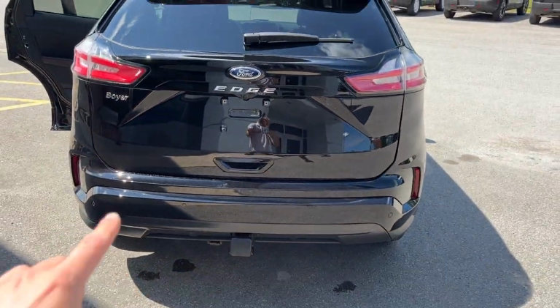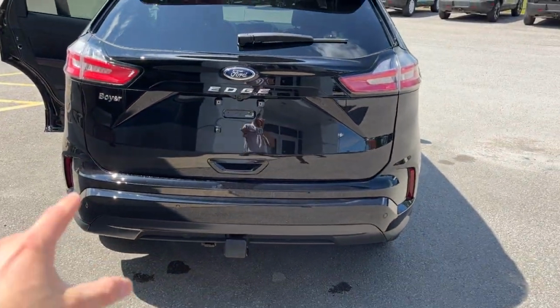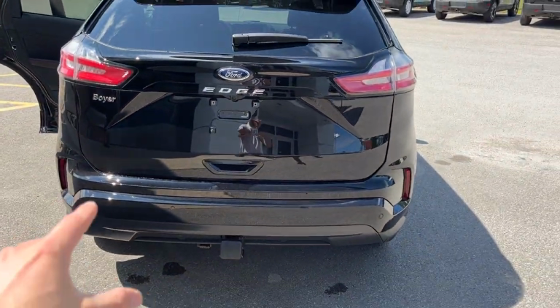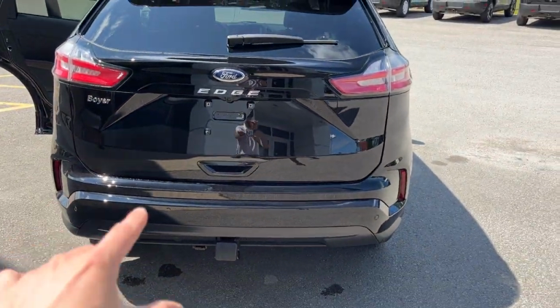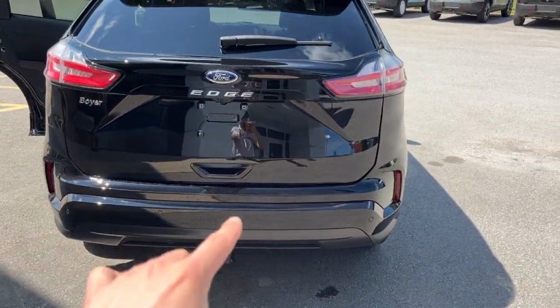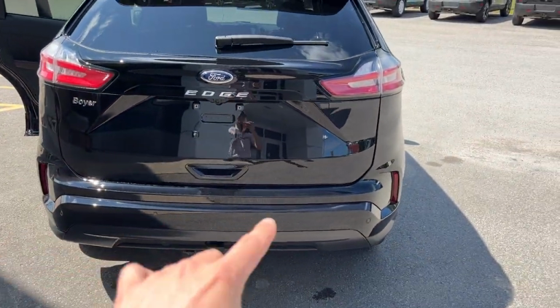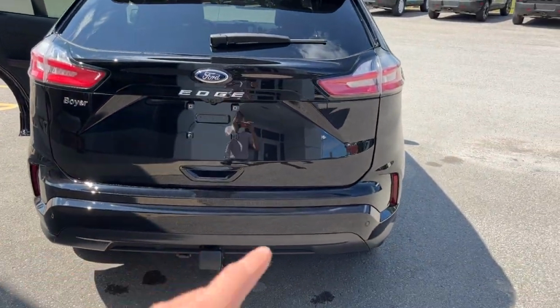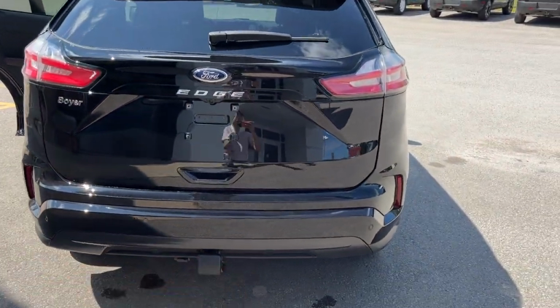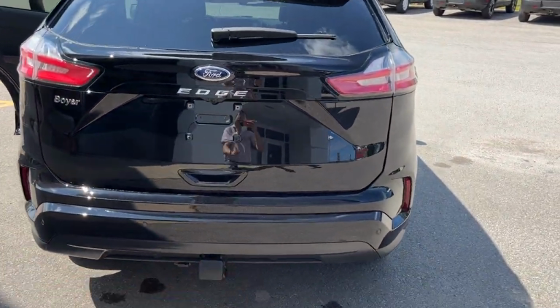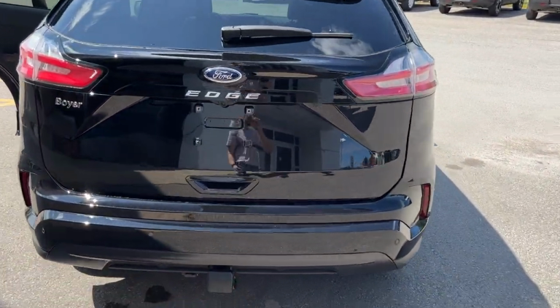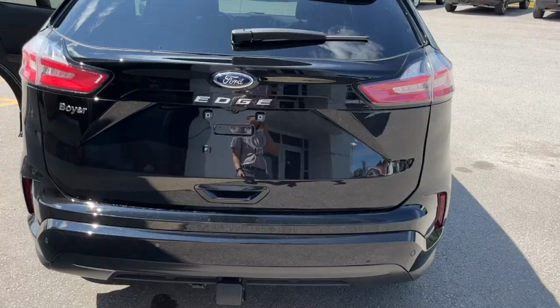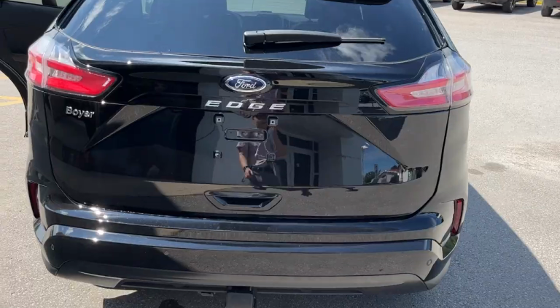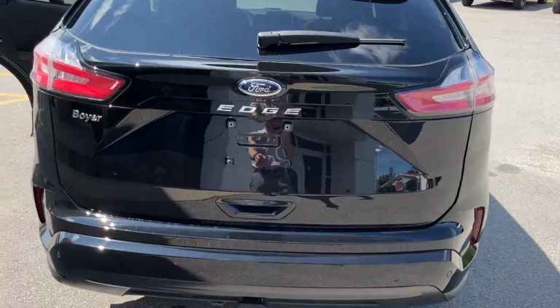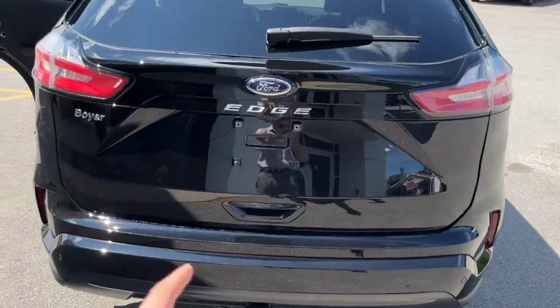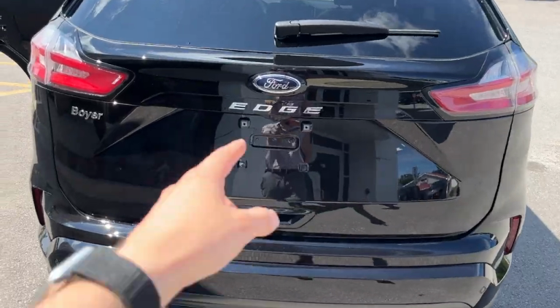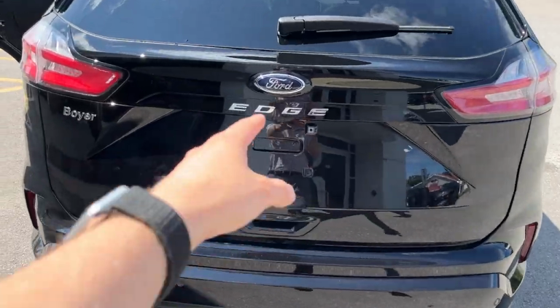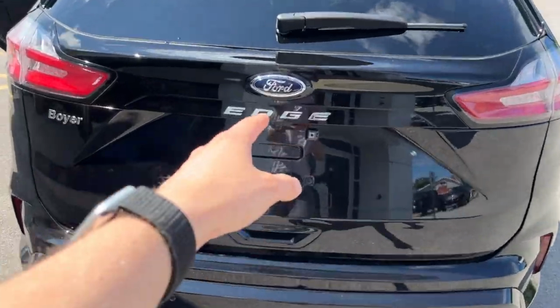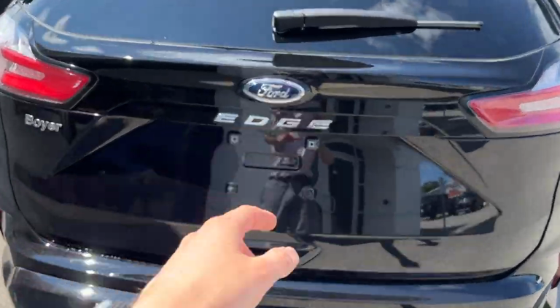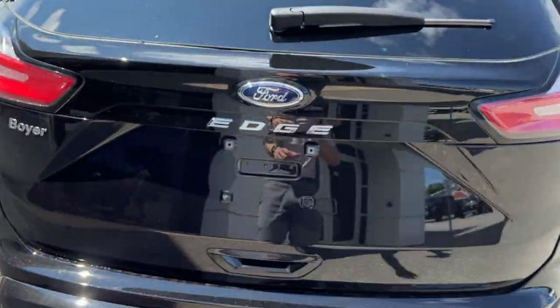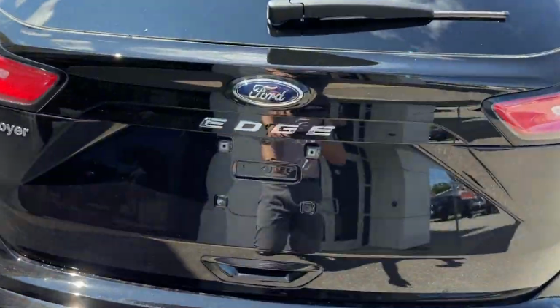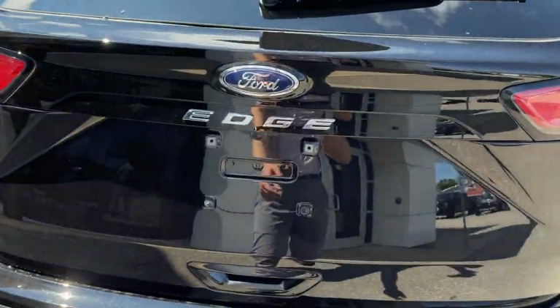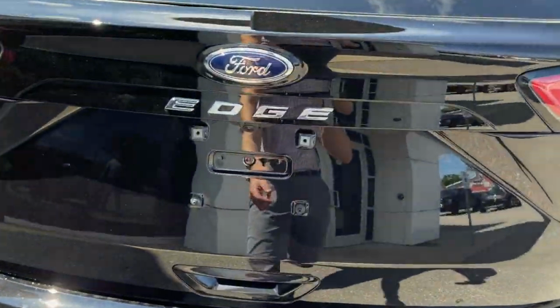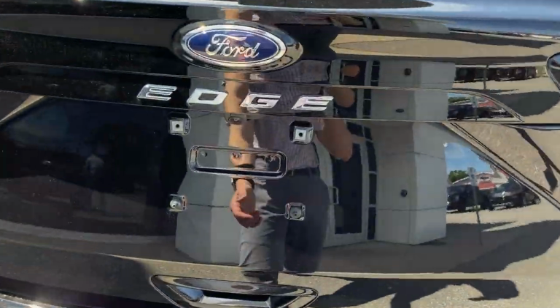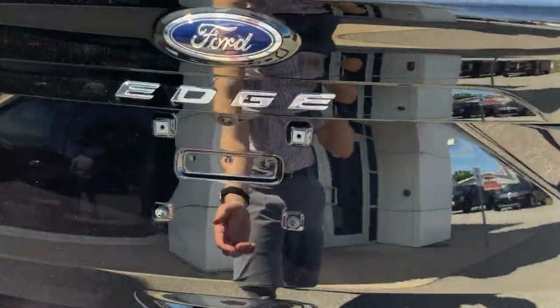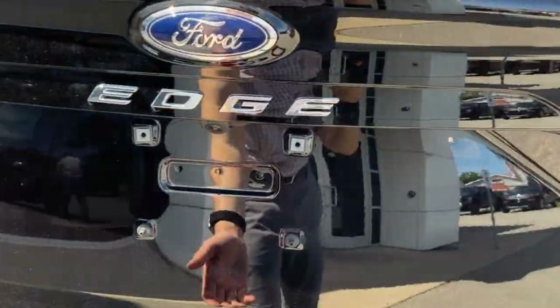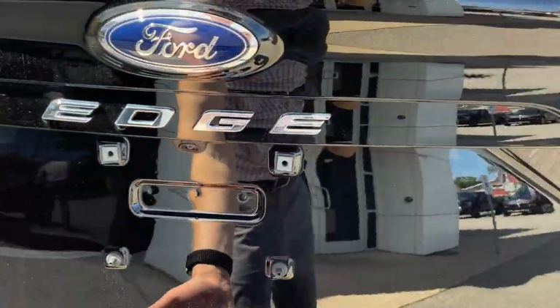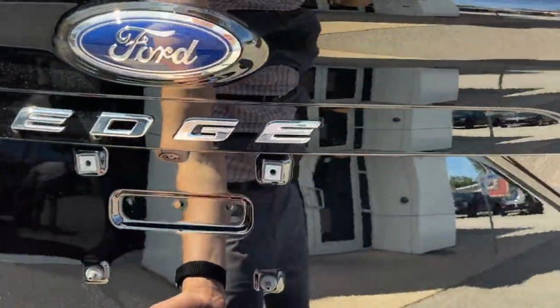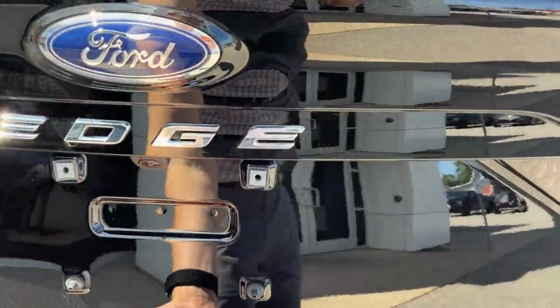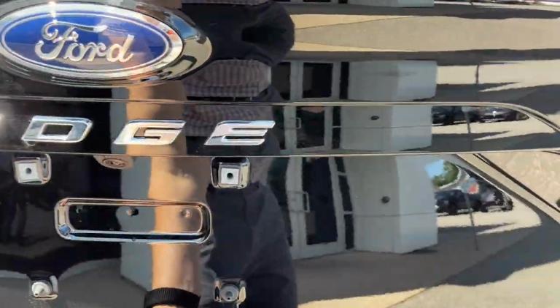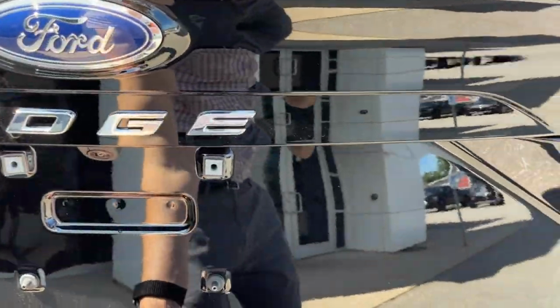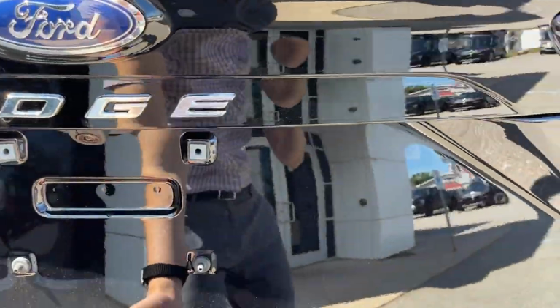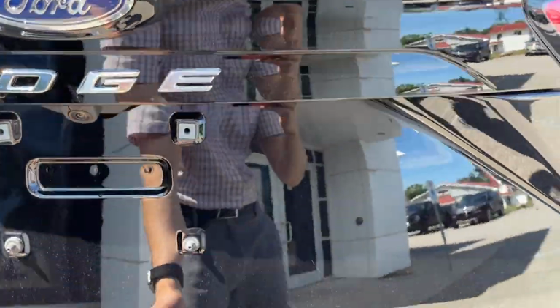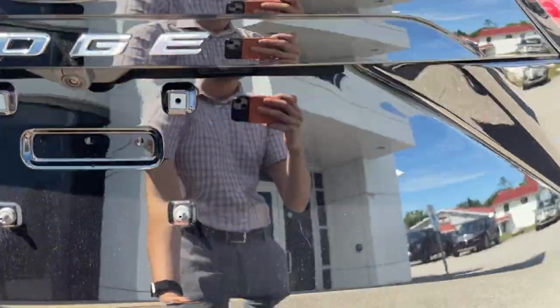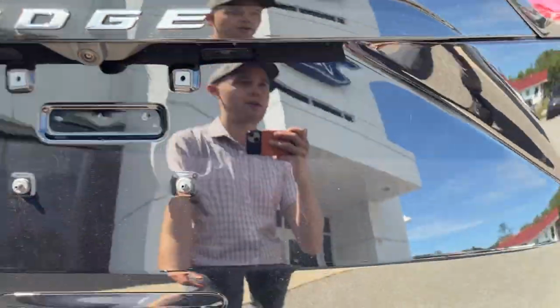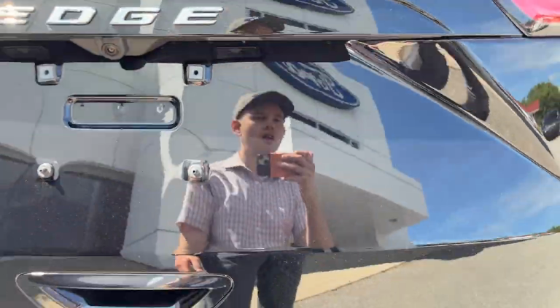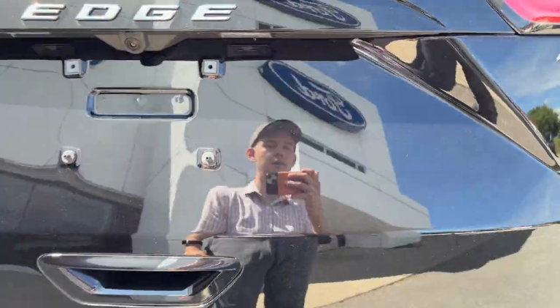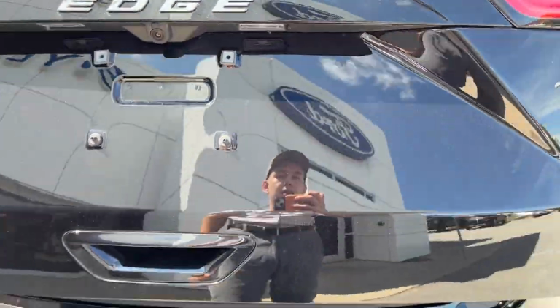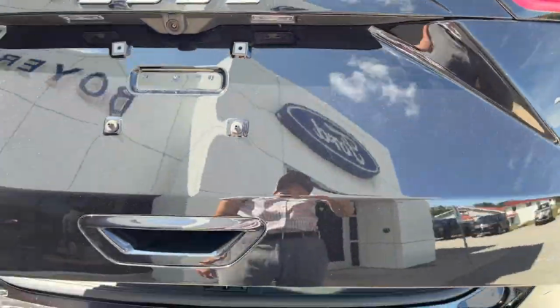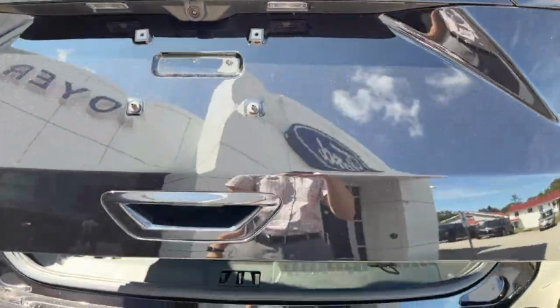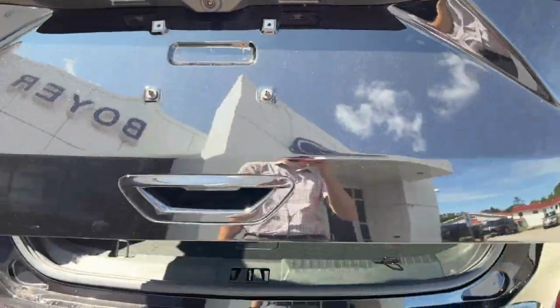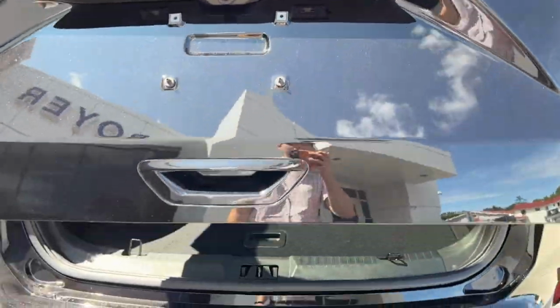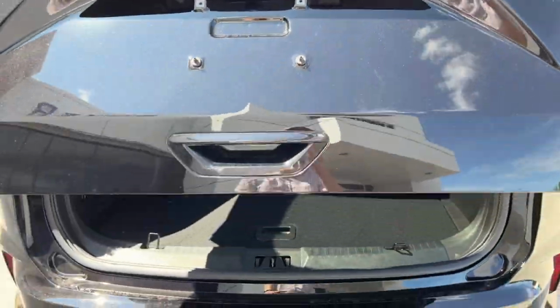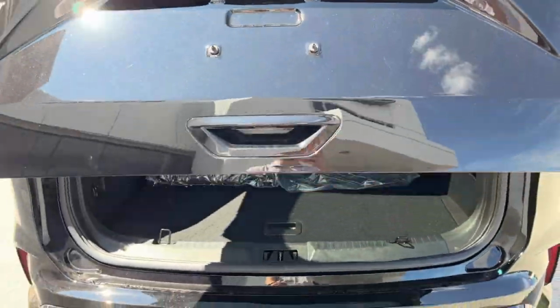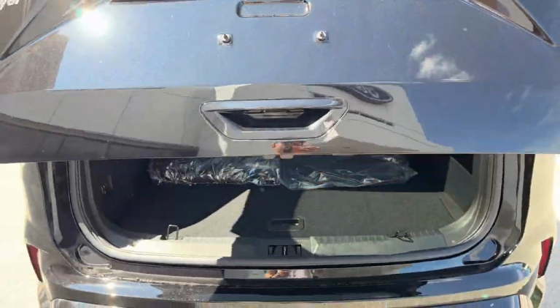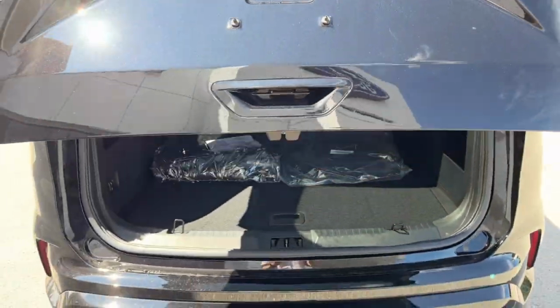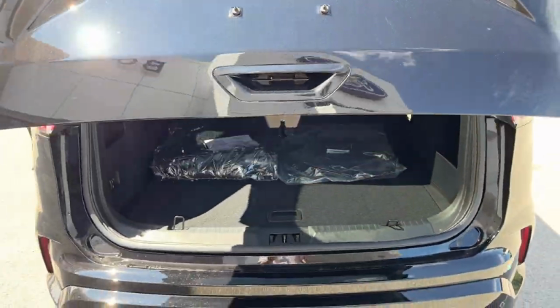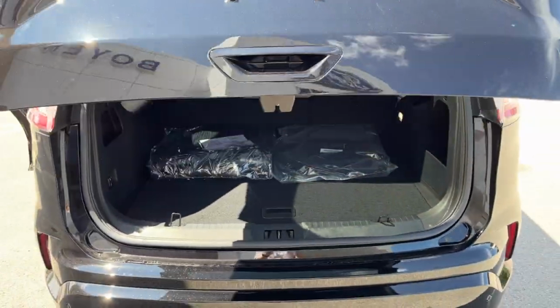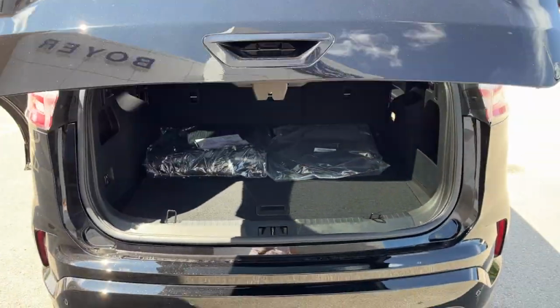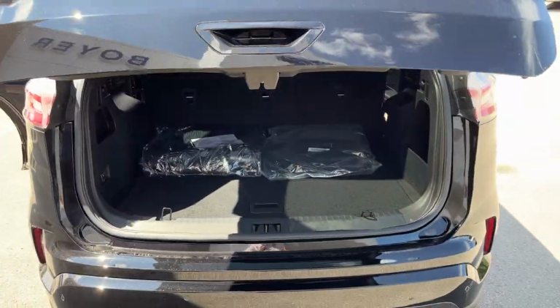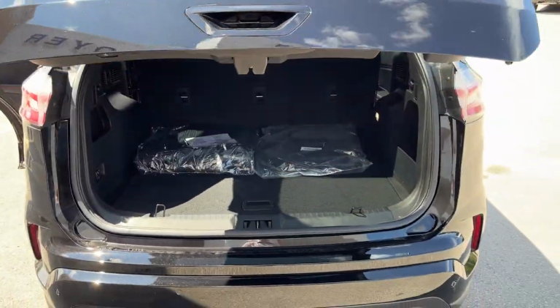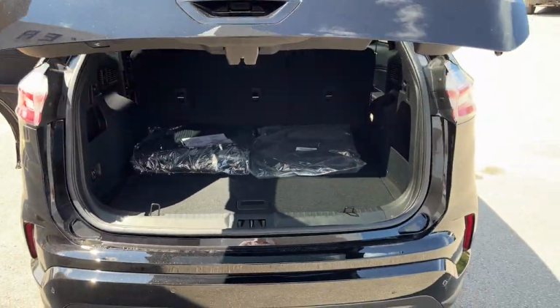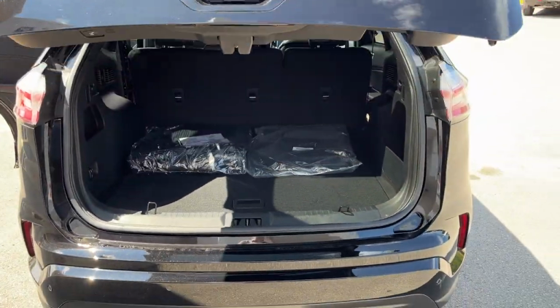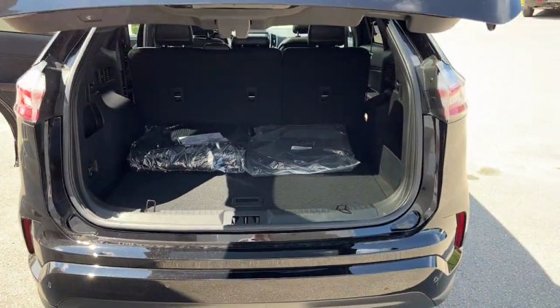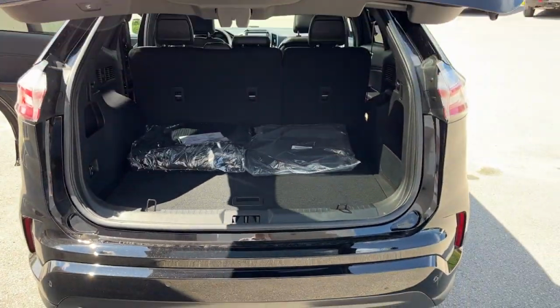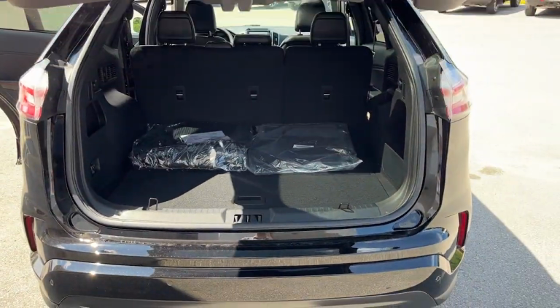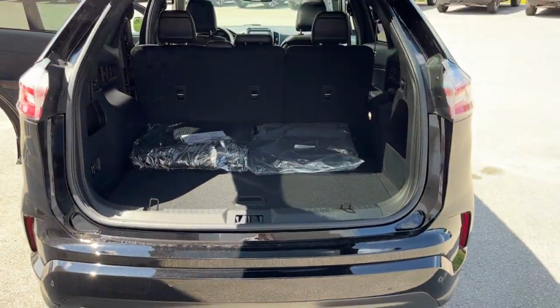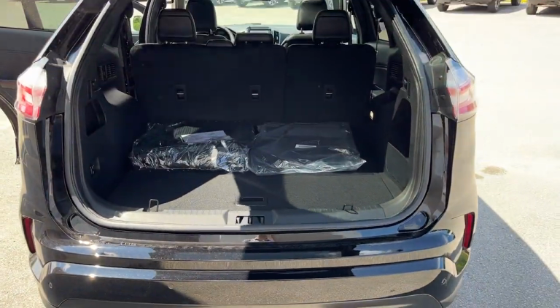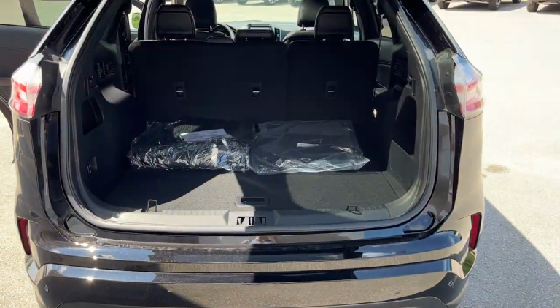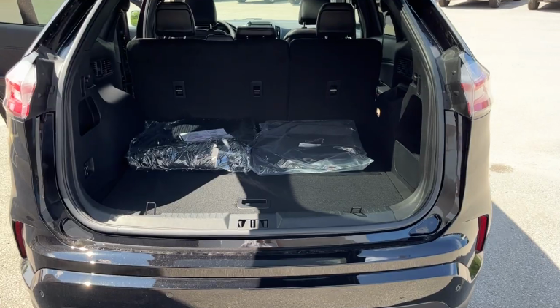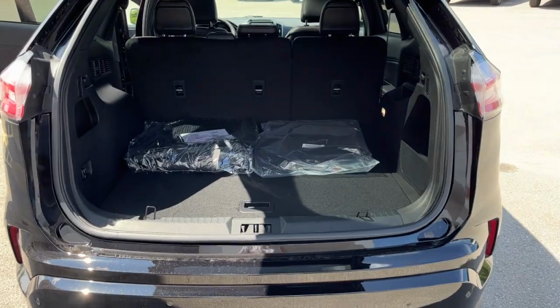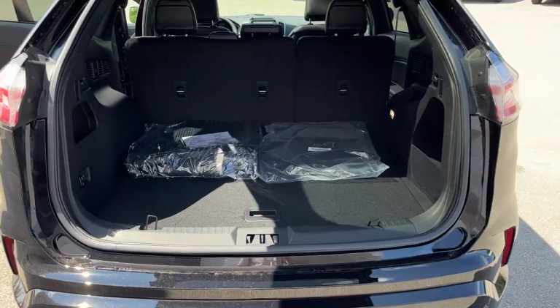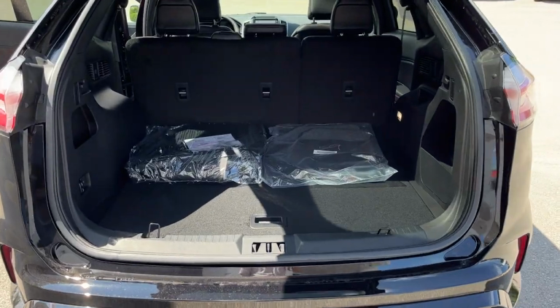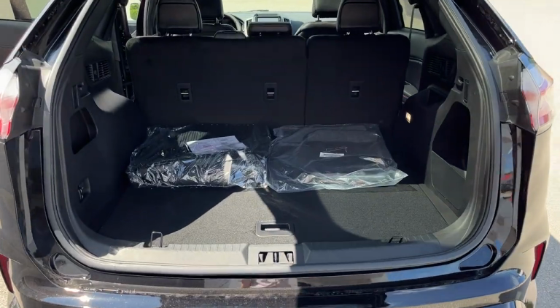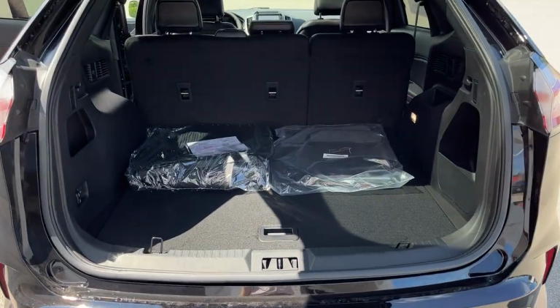You have your reverse parking sensor there, your reverse camera, and it is a power-operated tailgate. You can open and close that from the key fob as well.